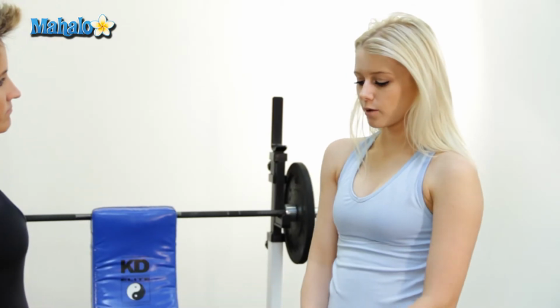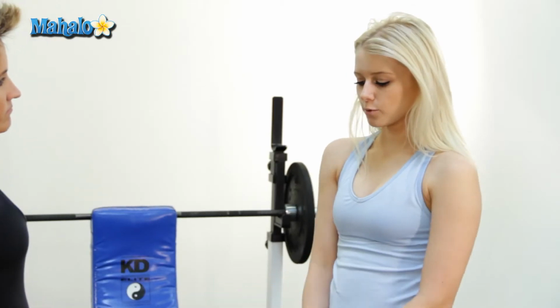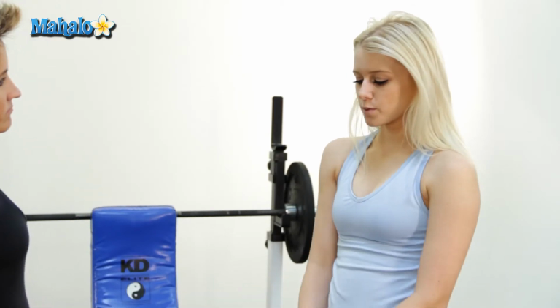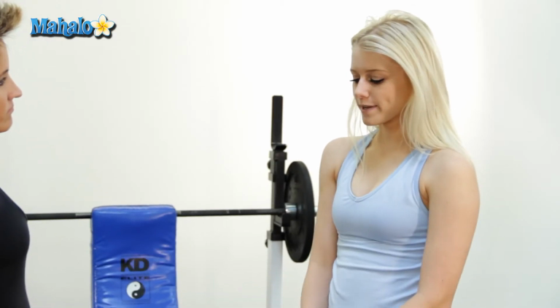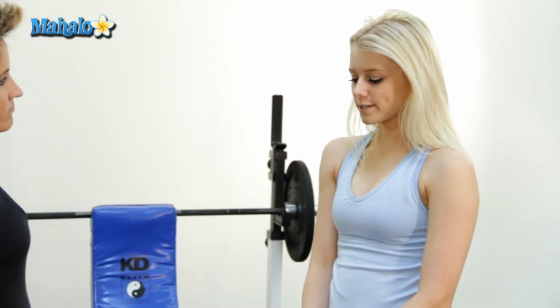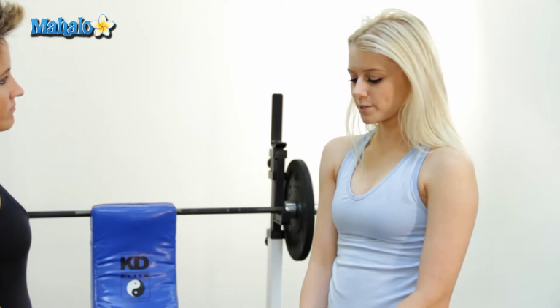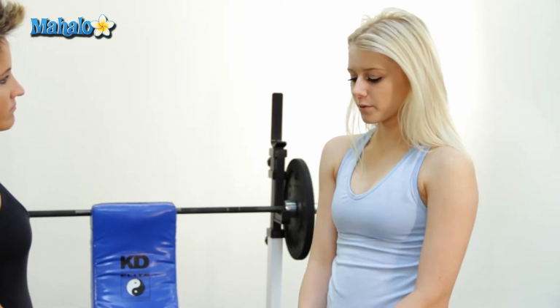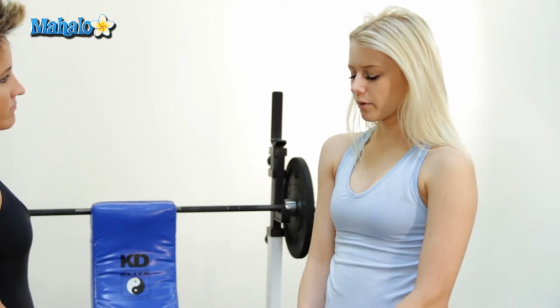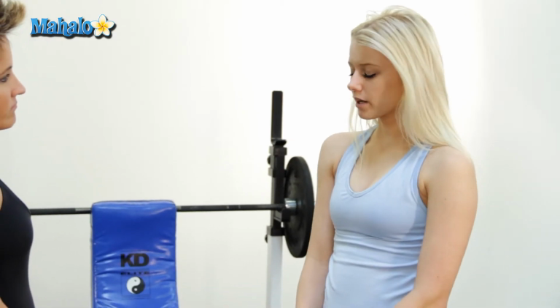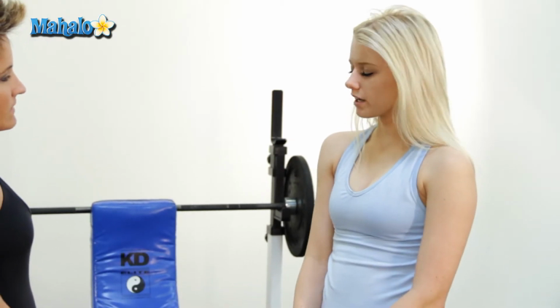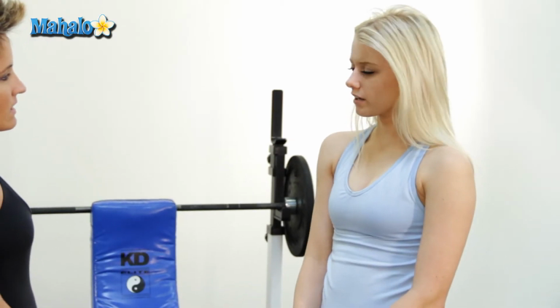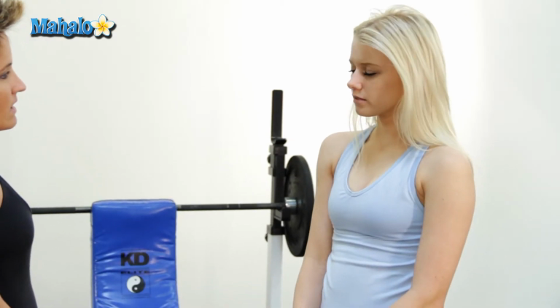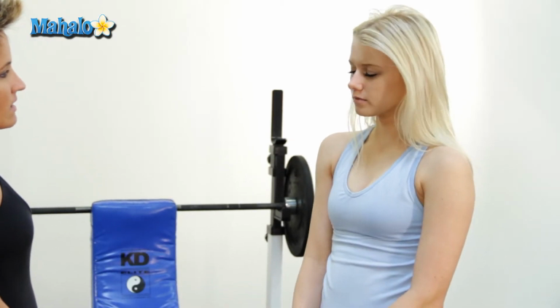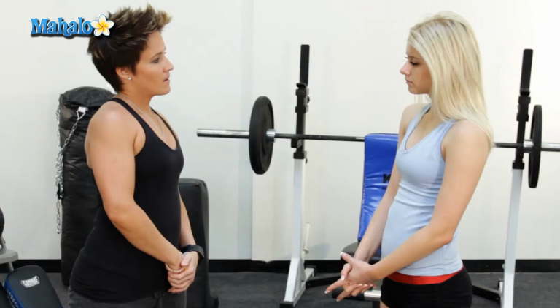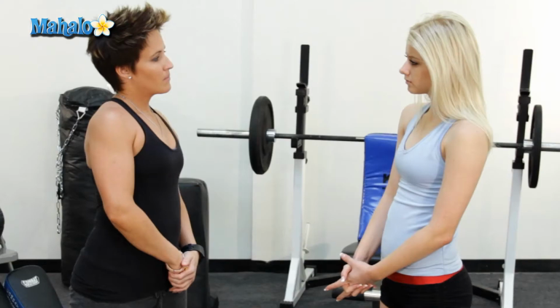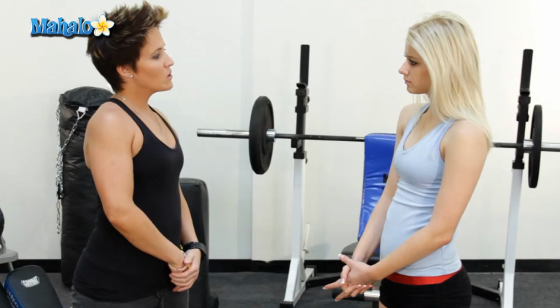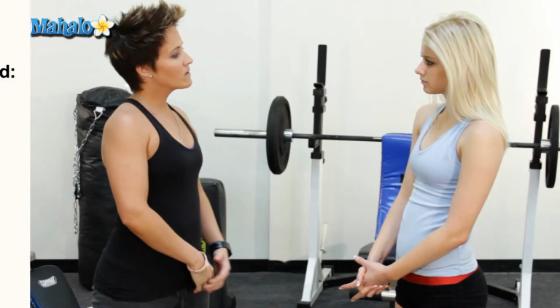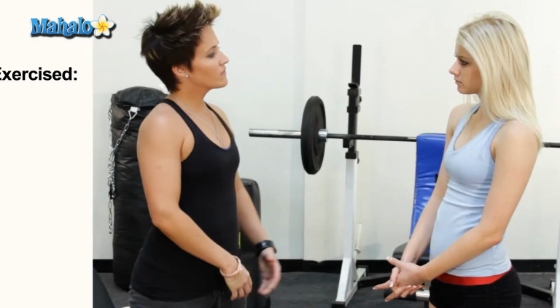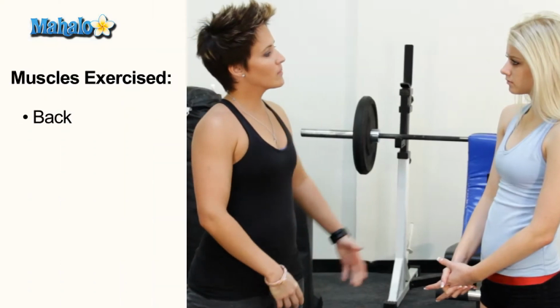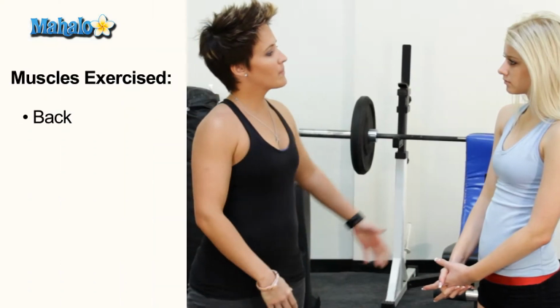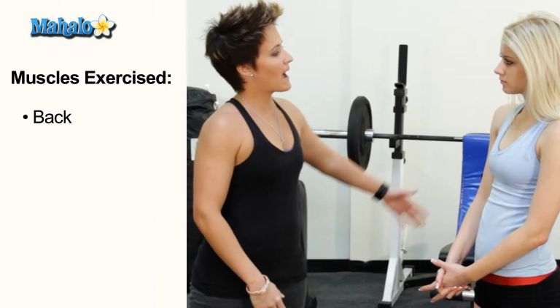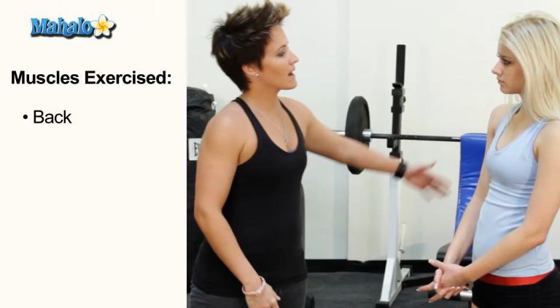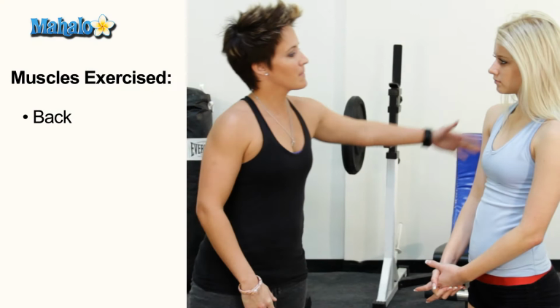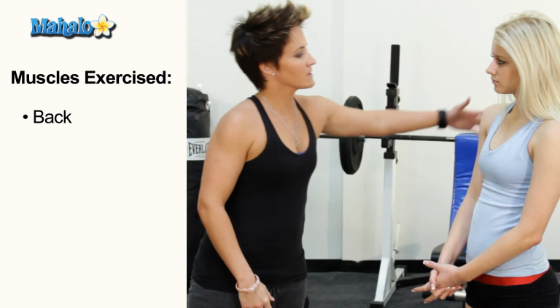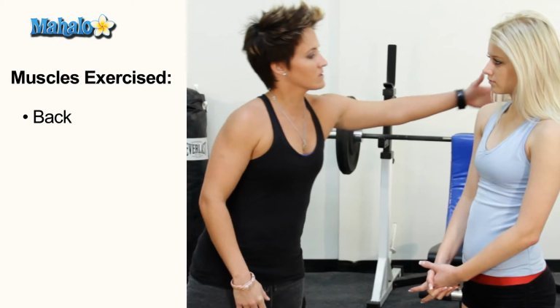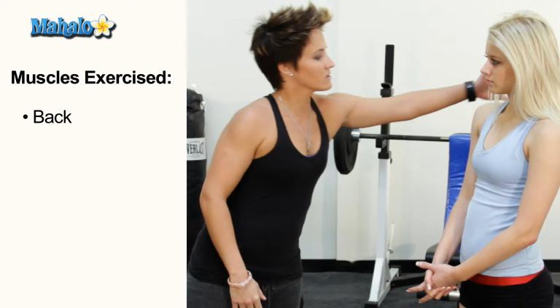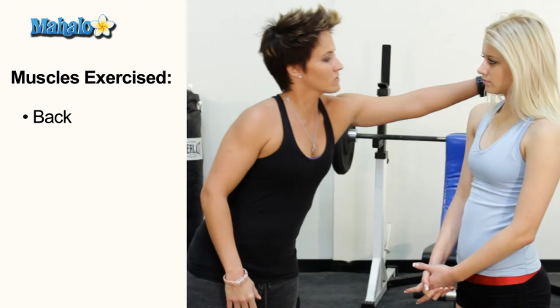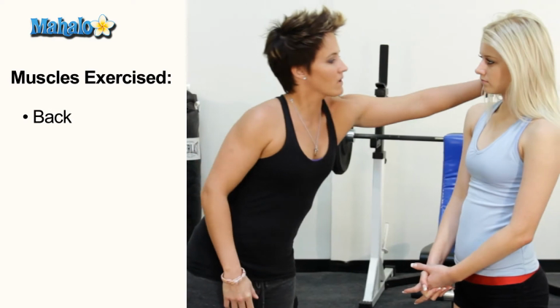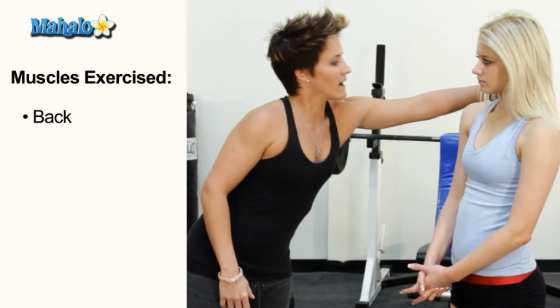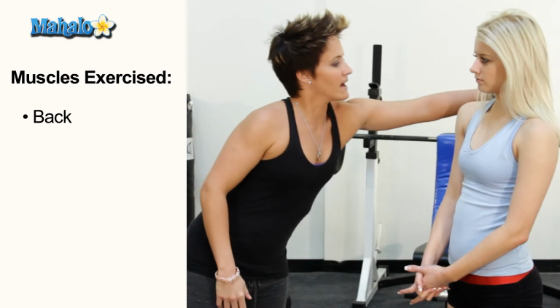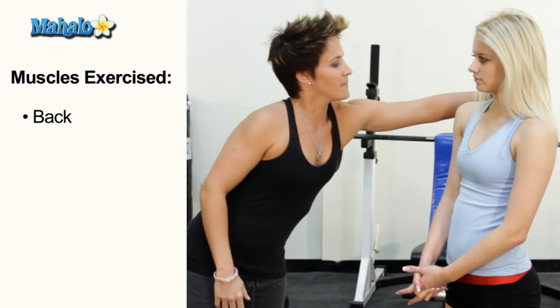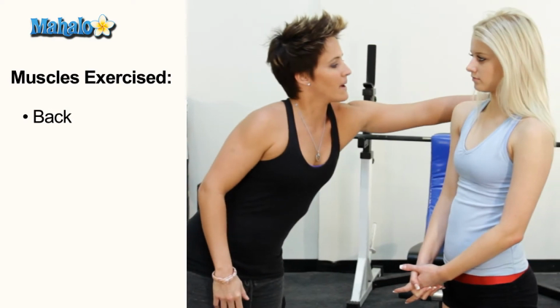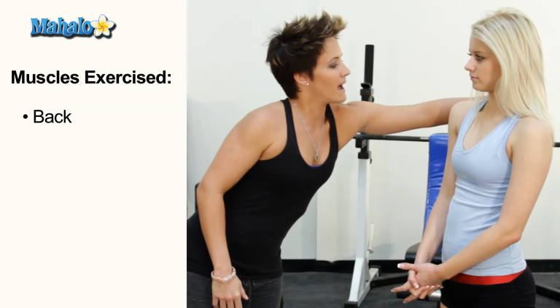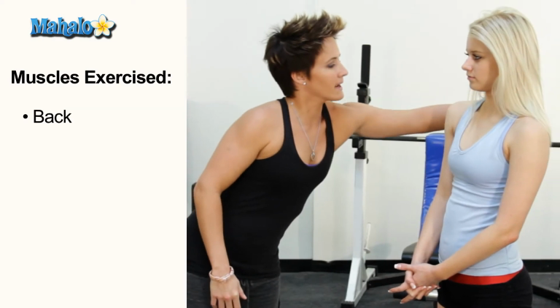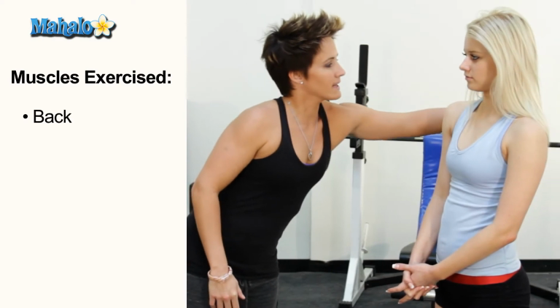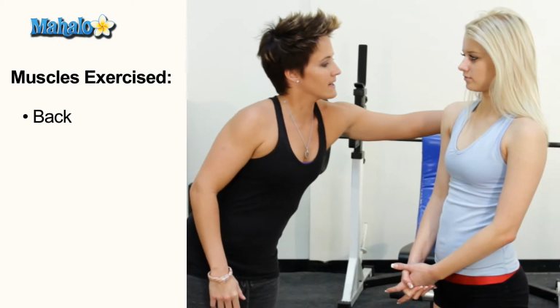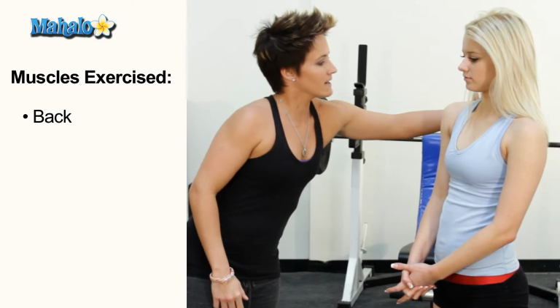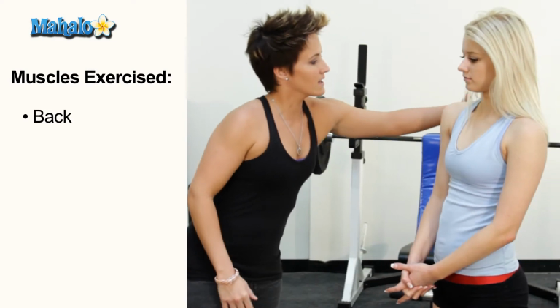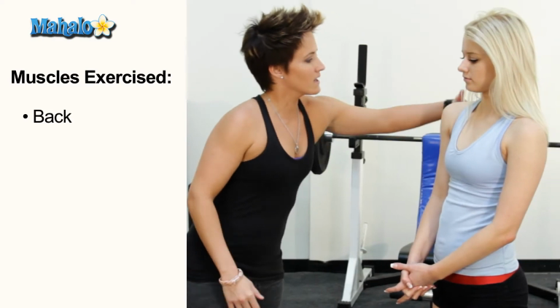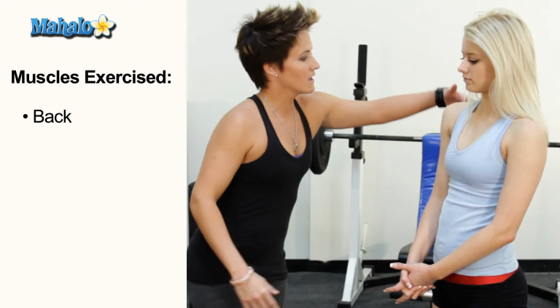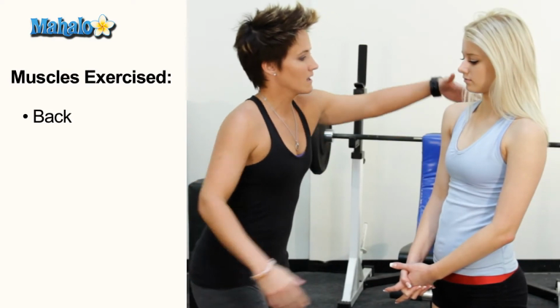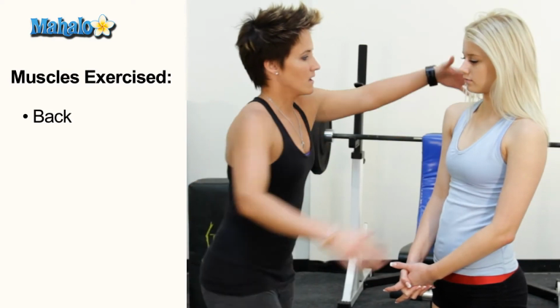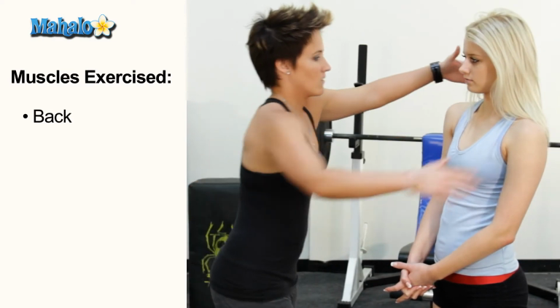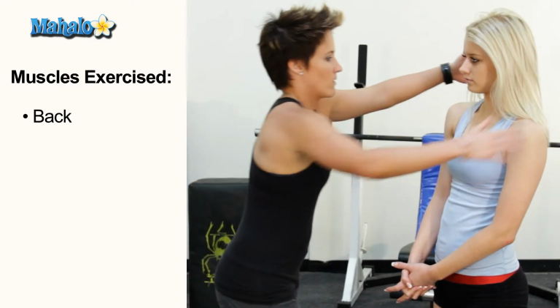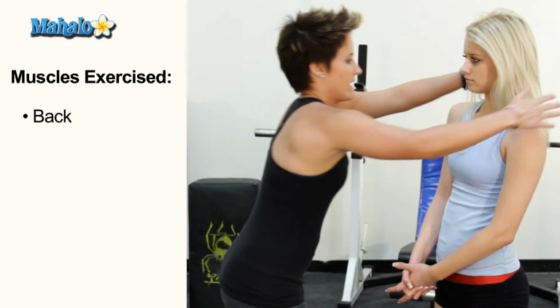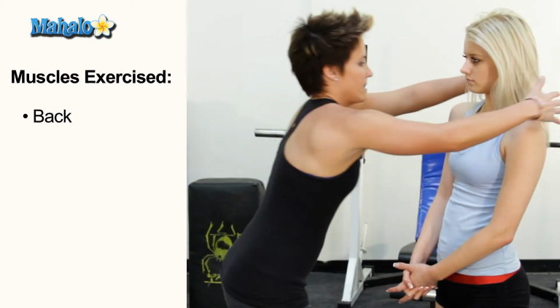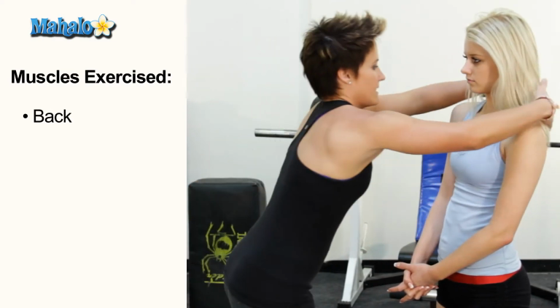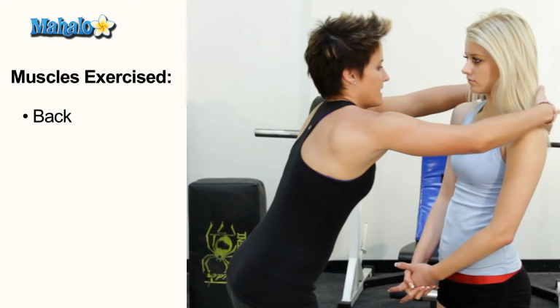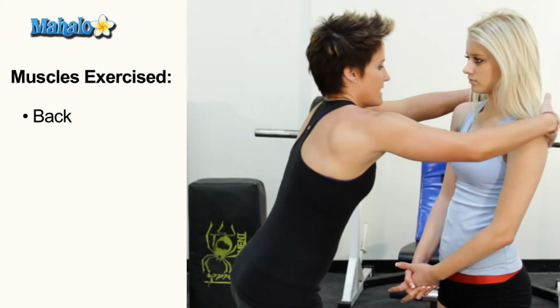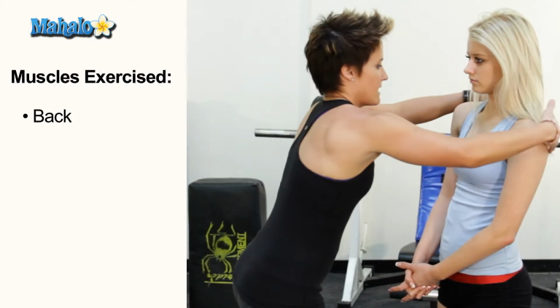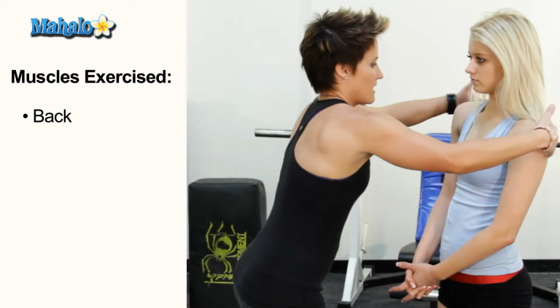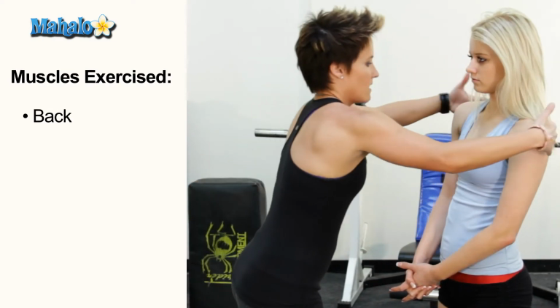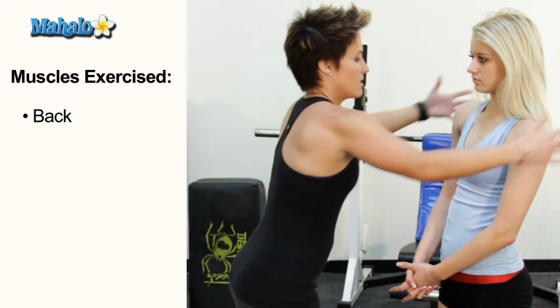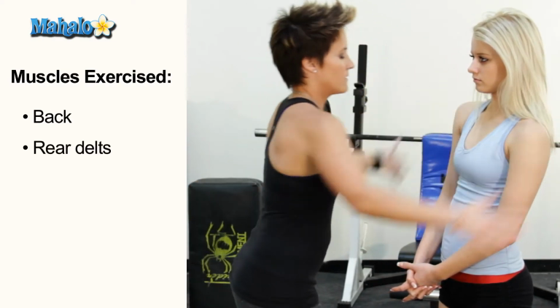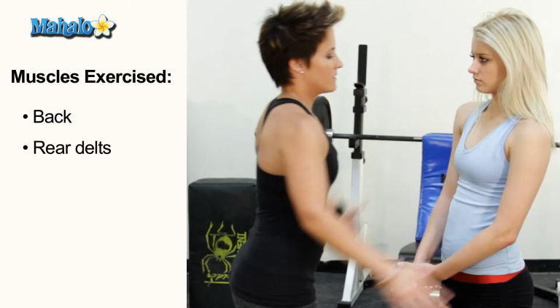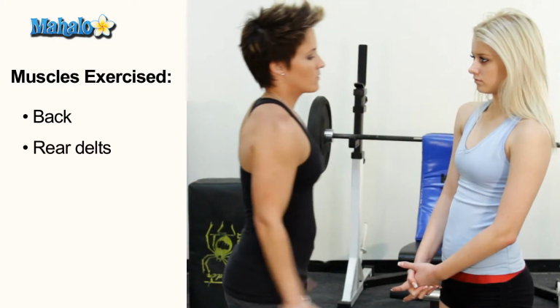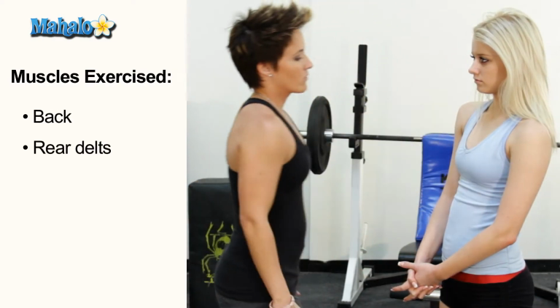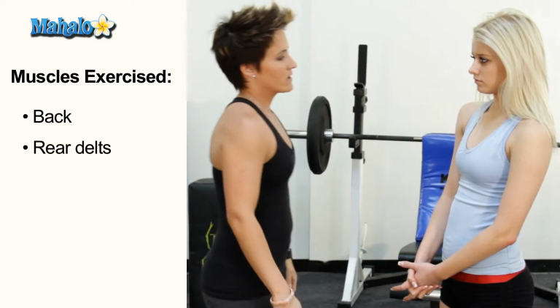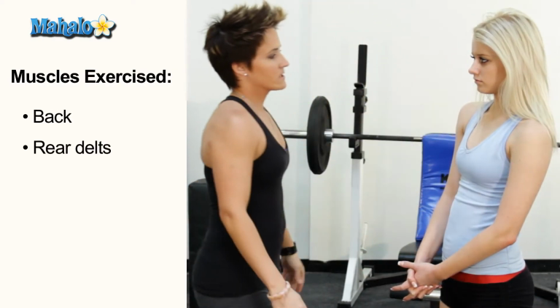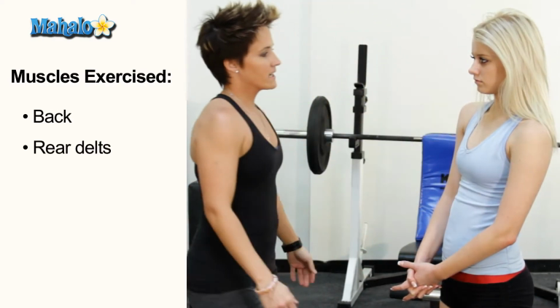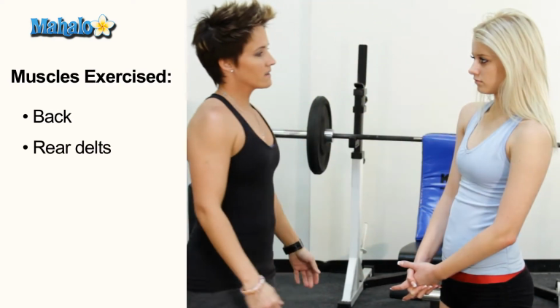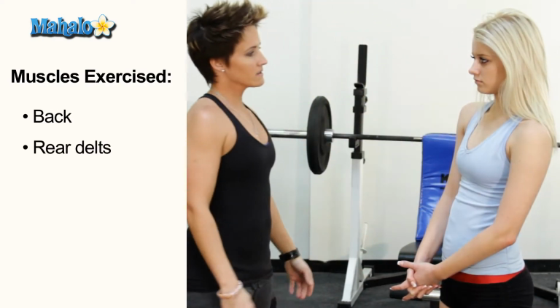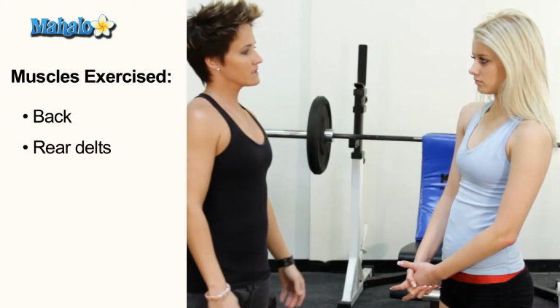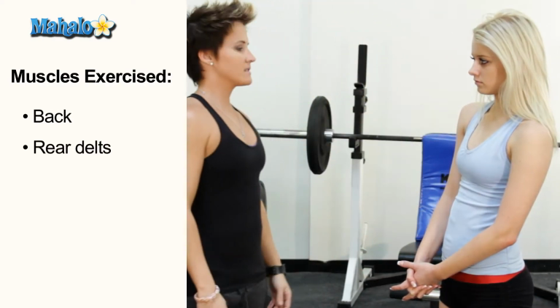And which muscles are we working? The beautiful back muscles right back here — the rear delts.